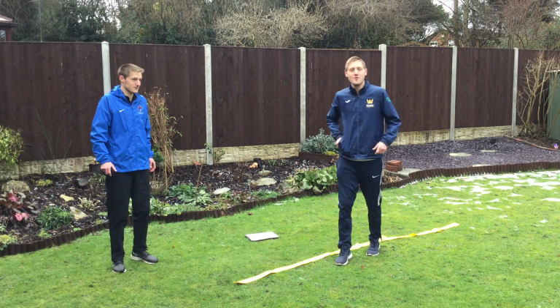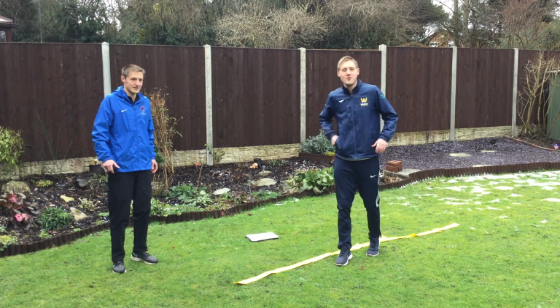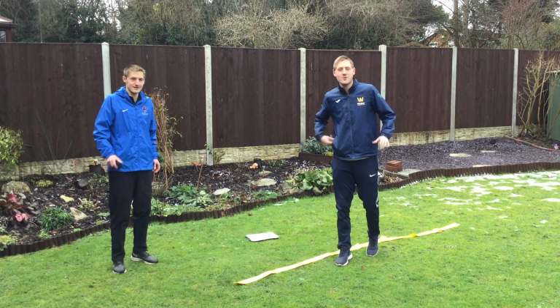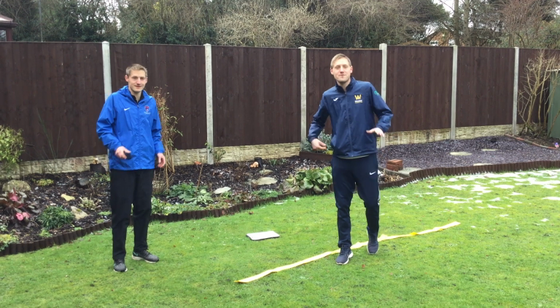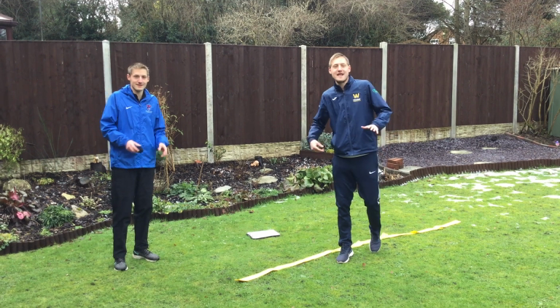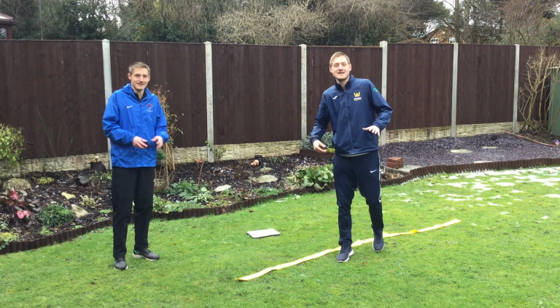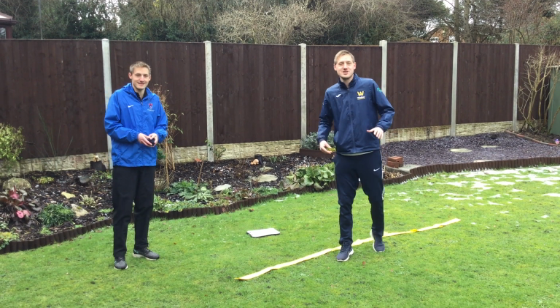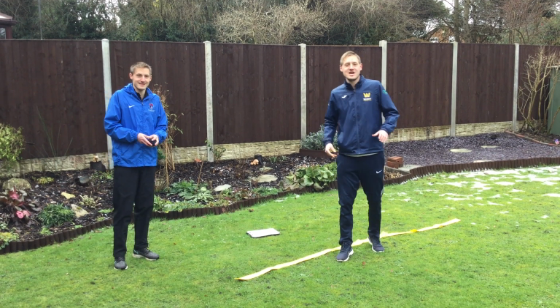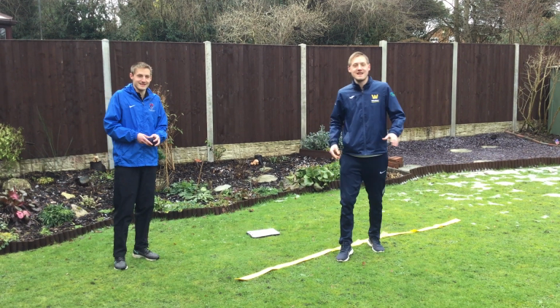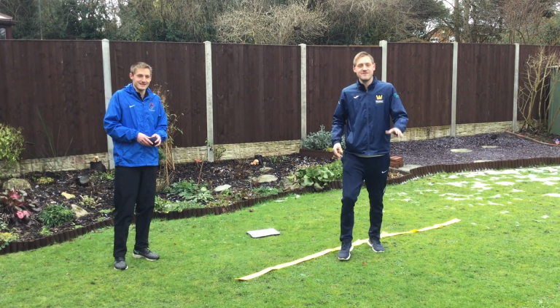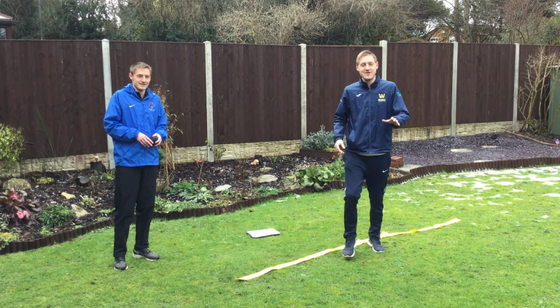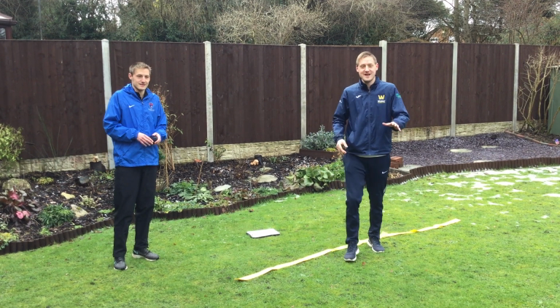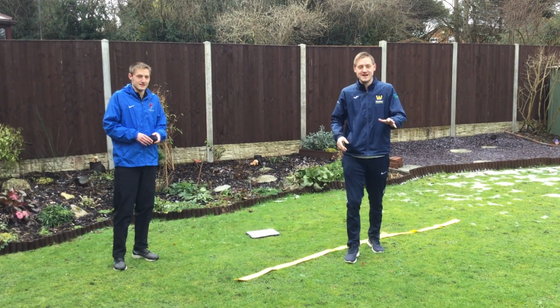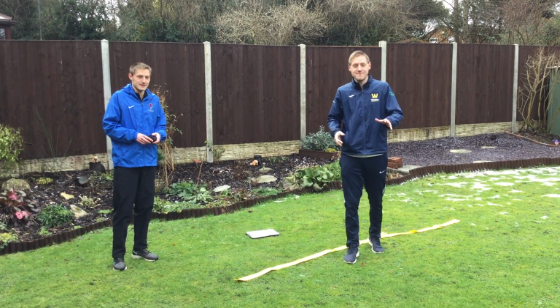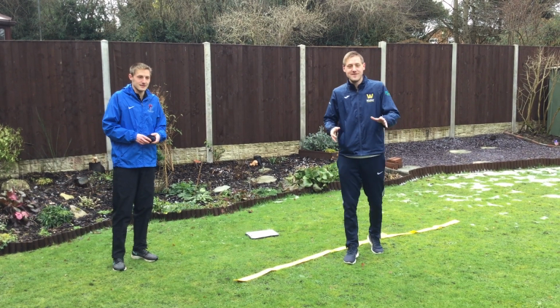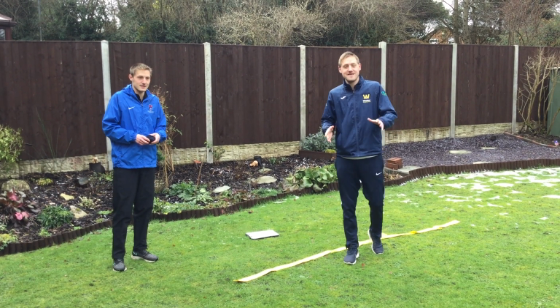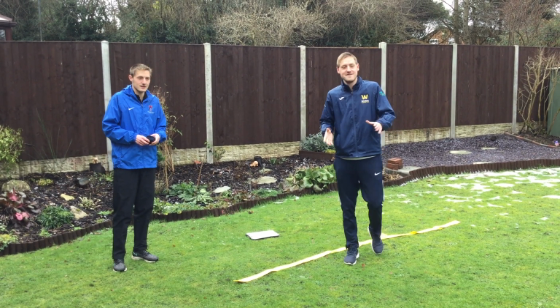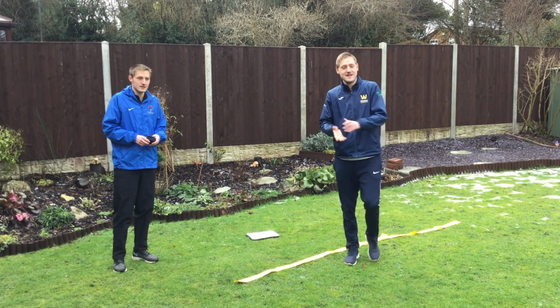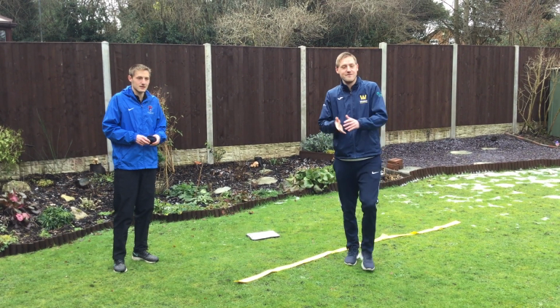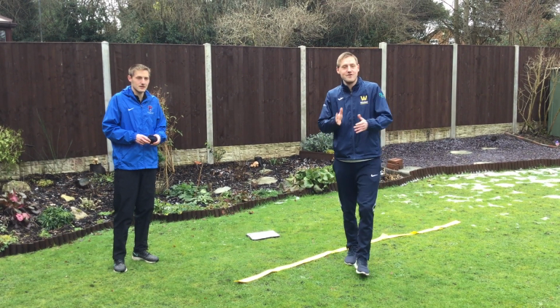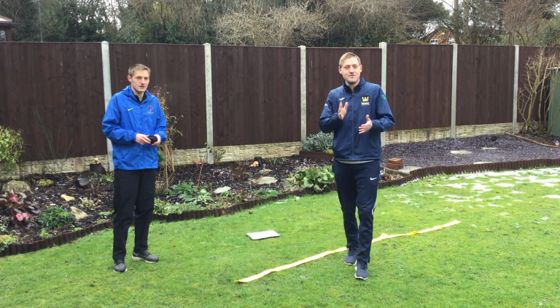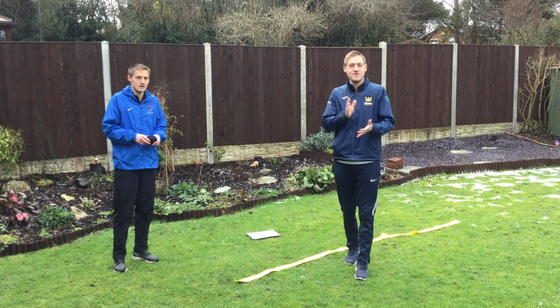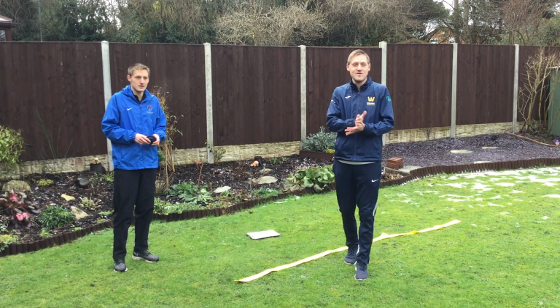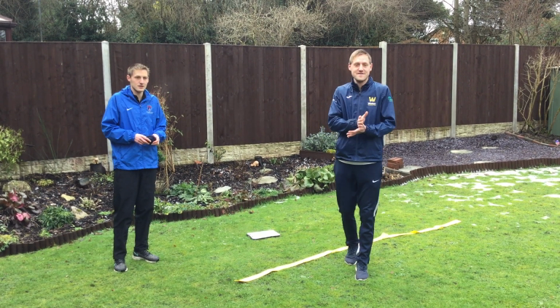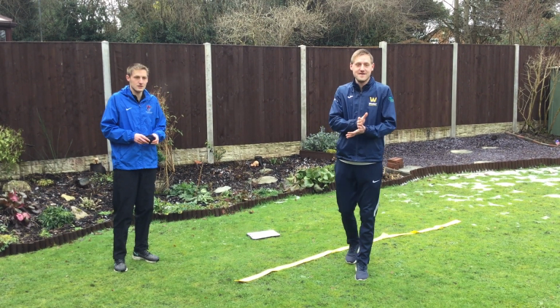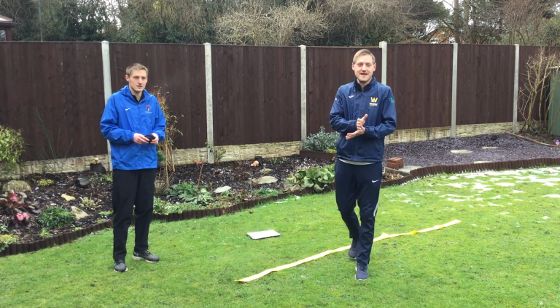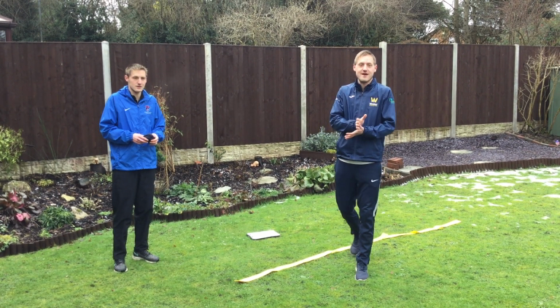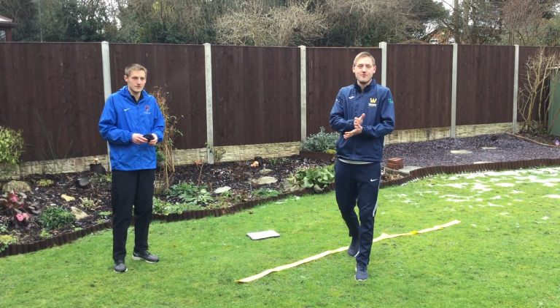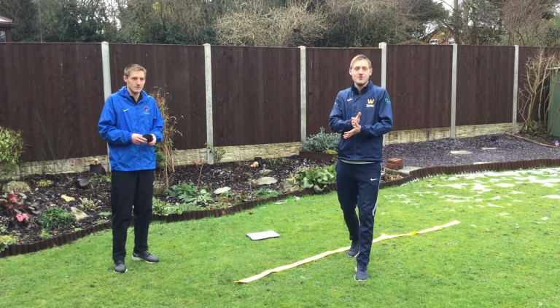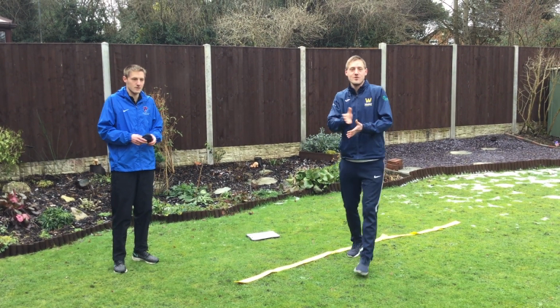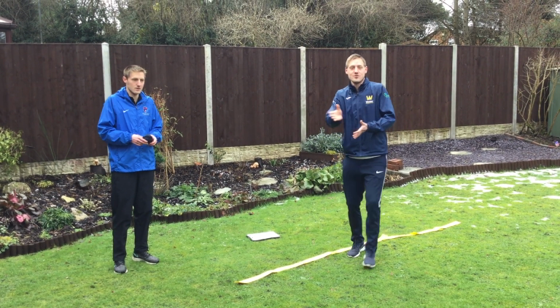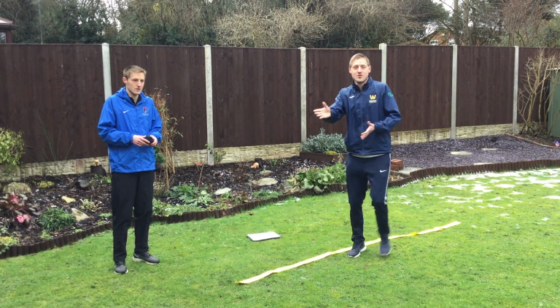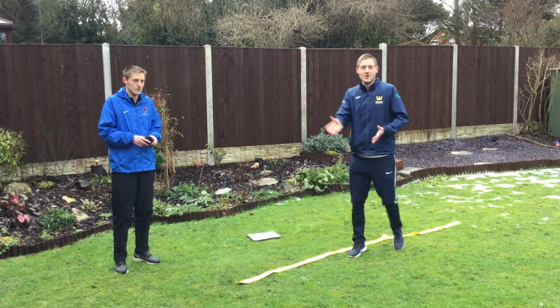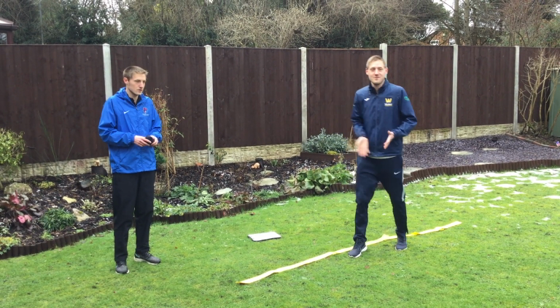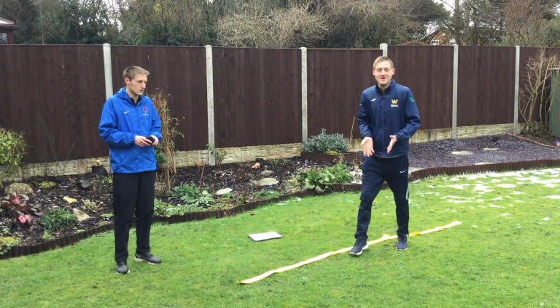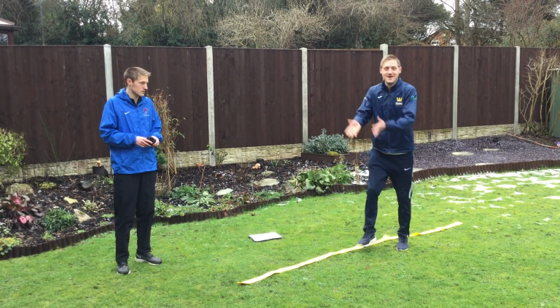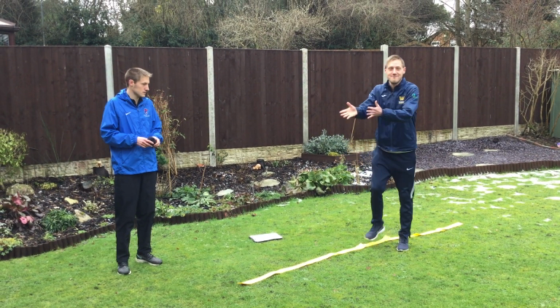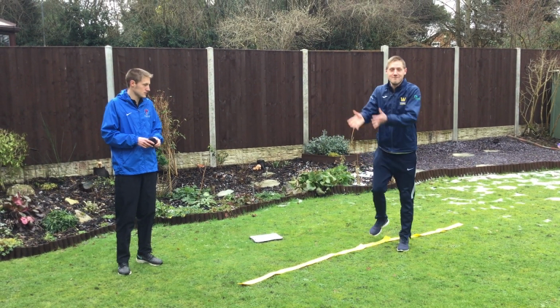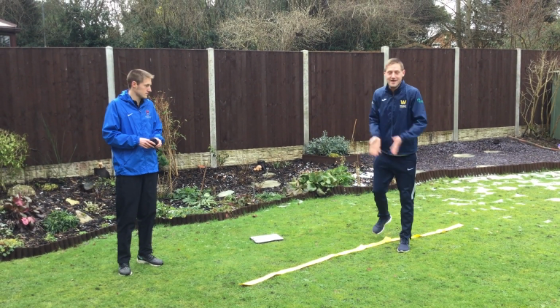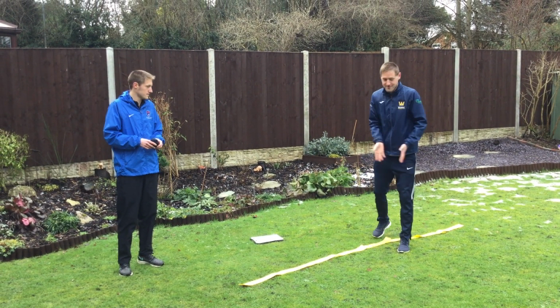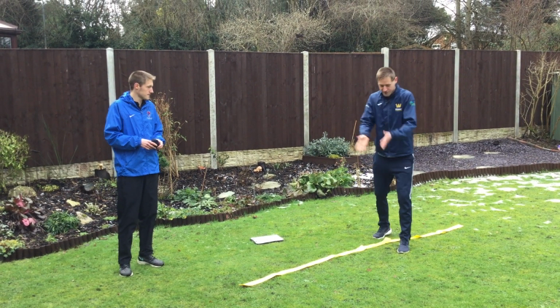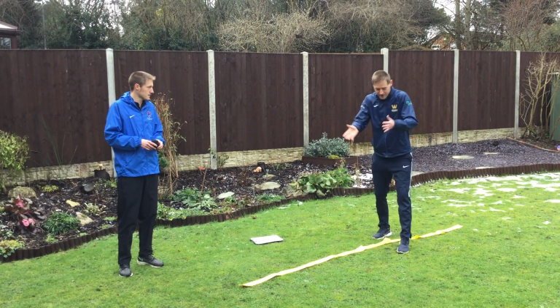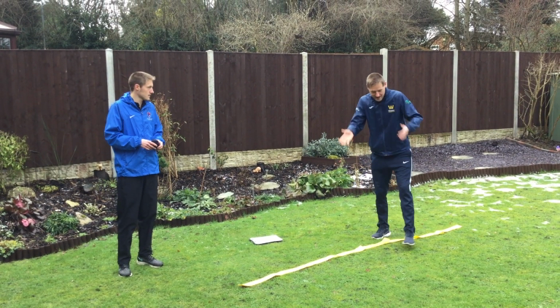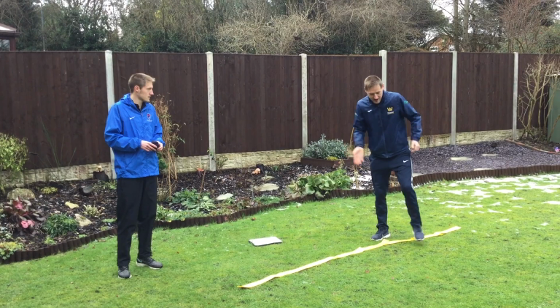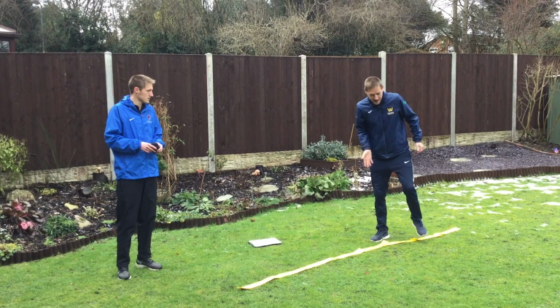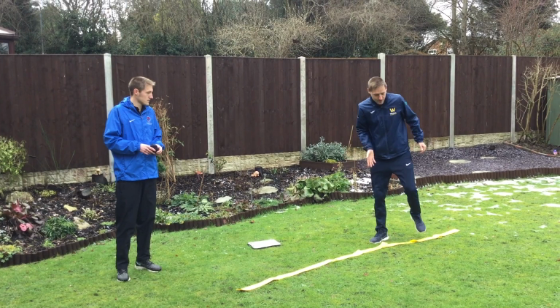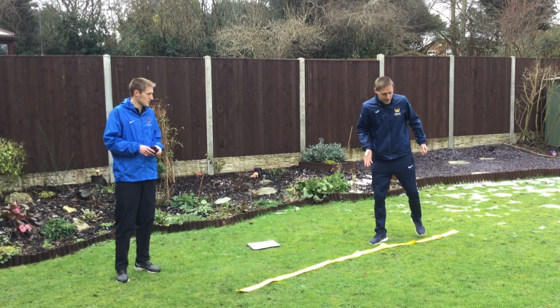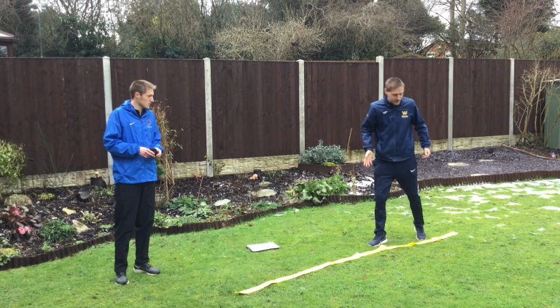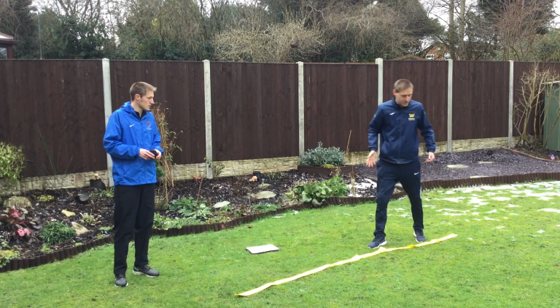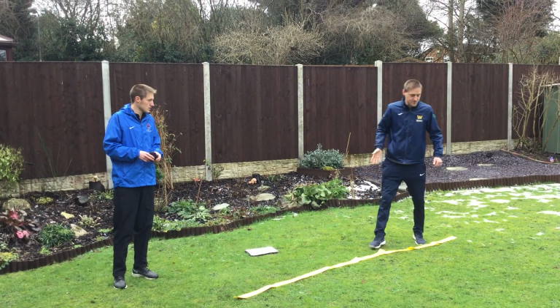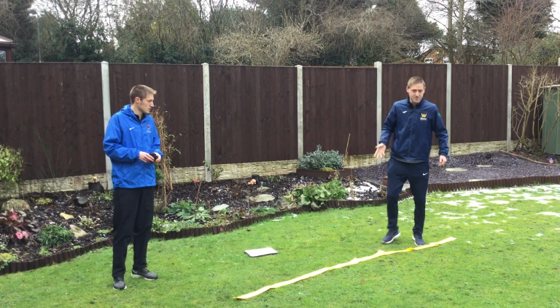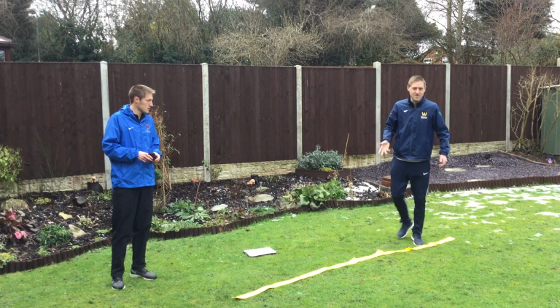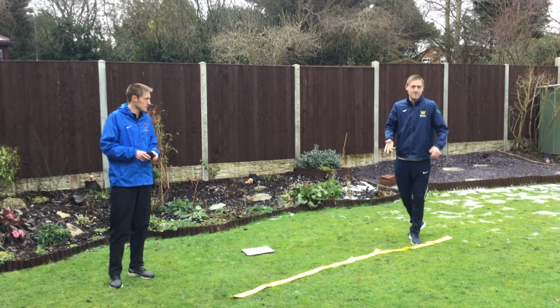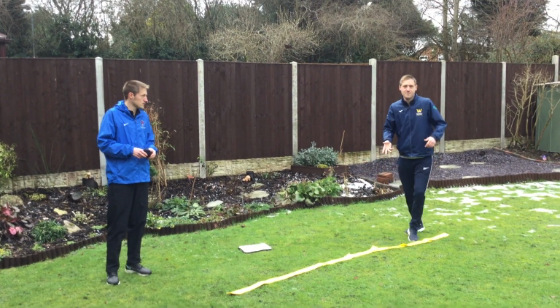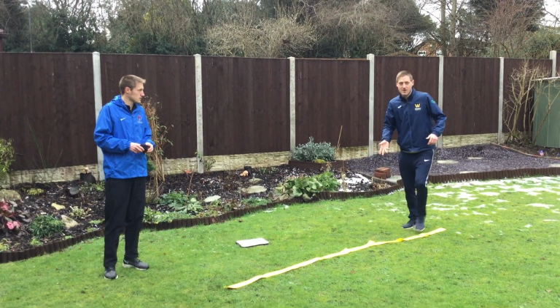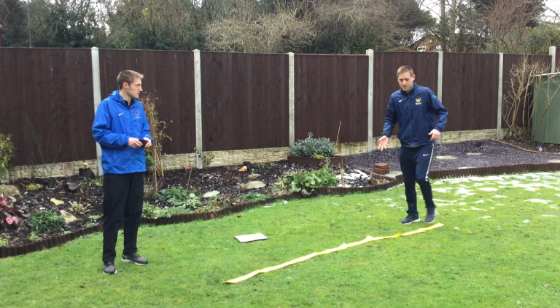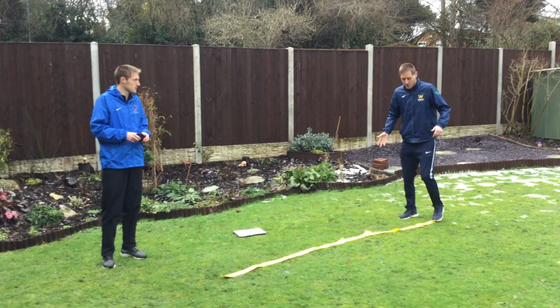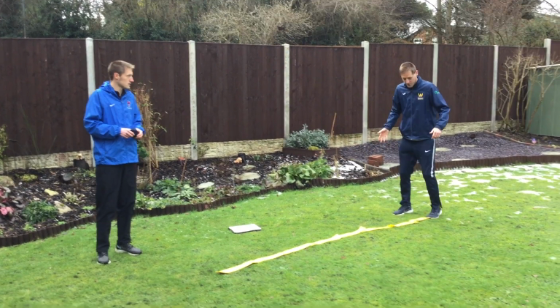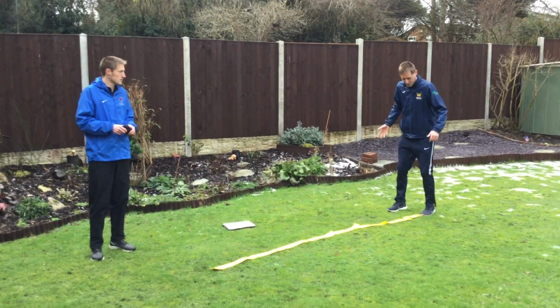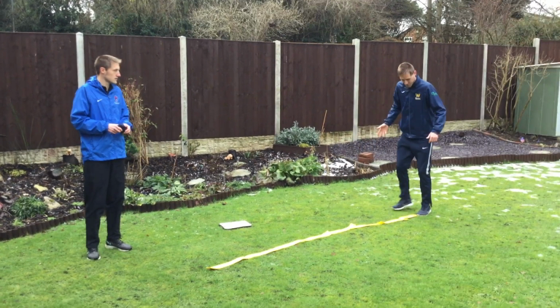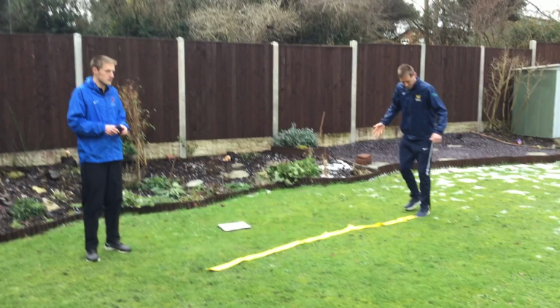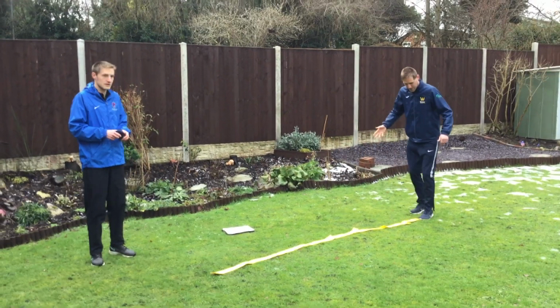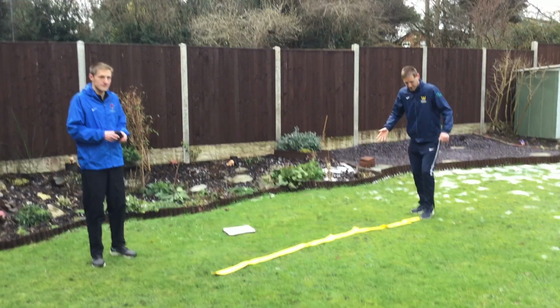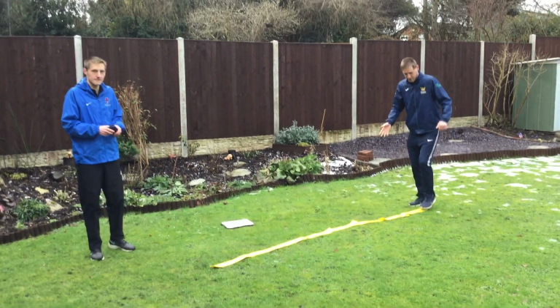Walk the plank challenge. What you need to do is use your dressing gown to make a straight line, or you can use a skipping rope or some spots.